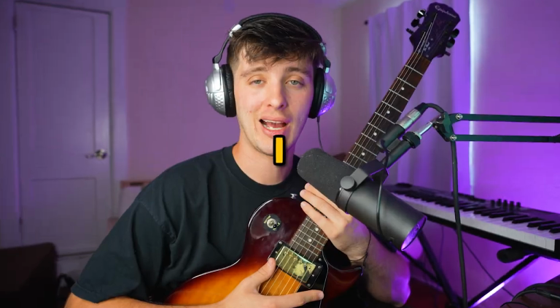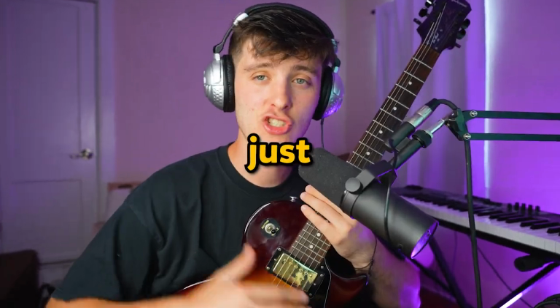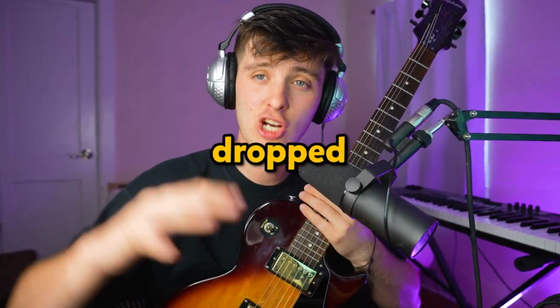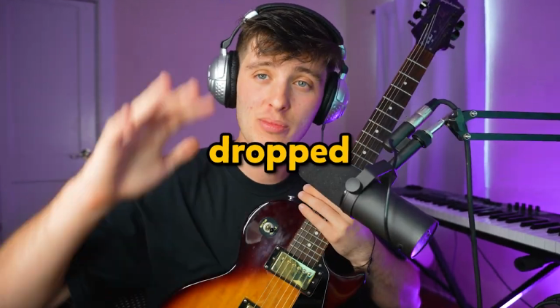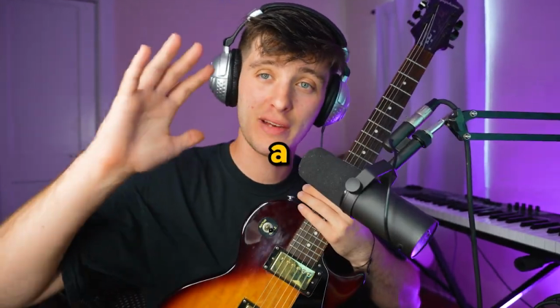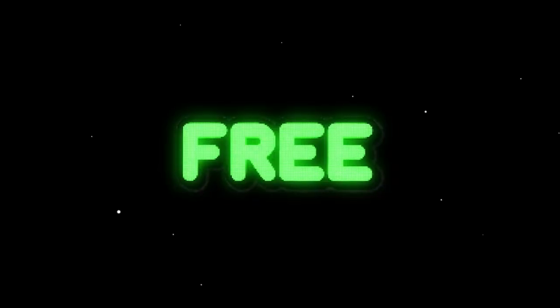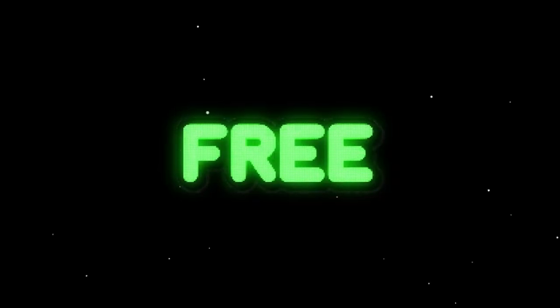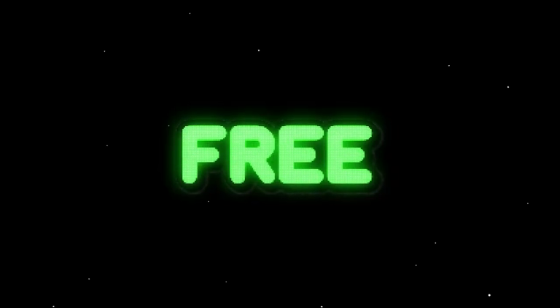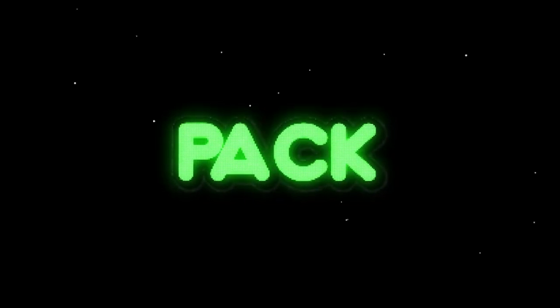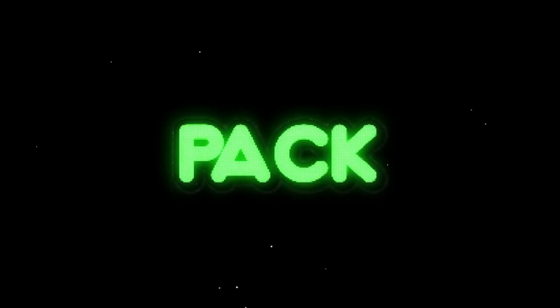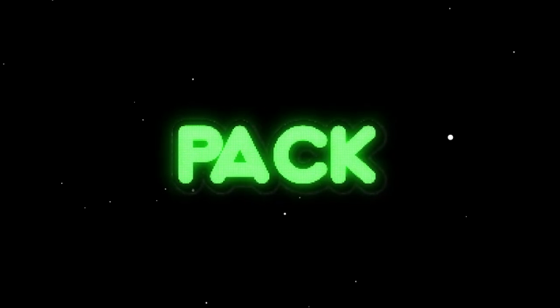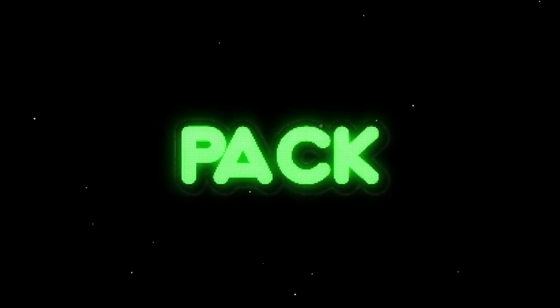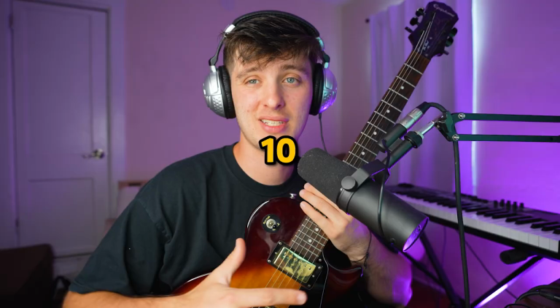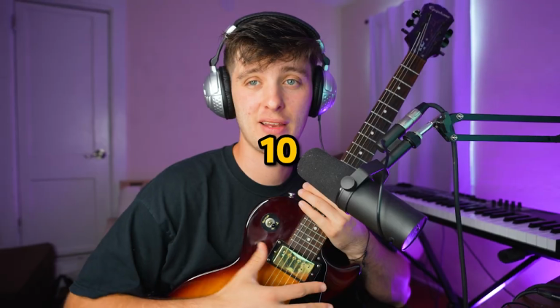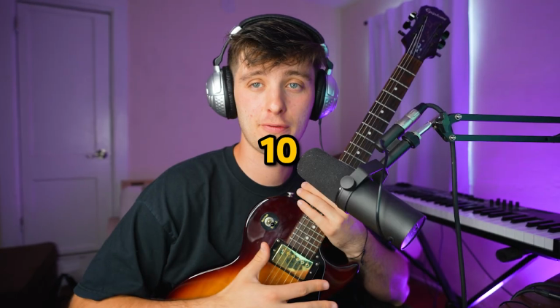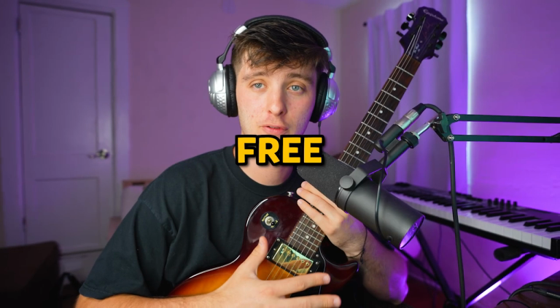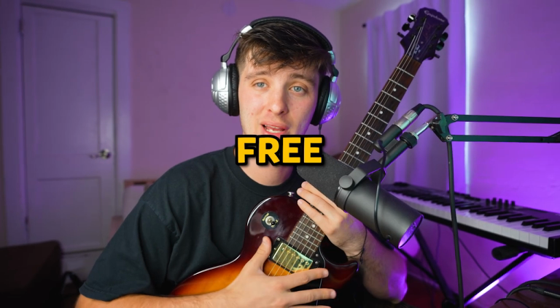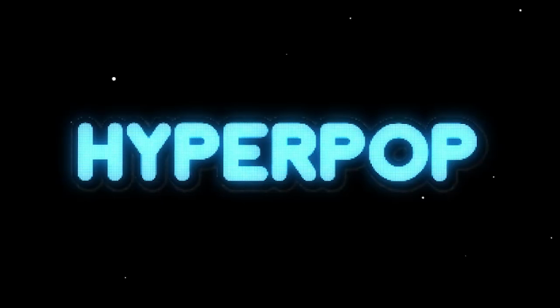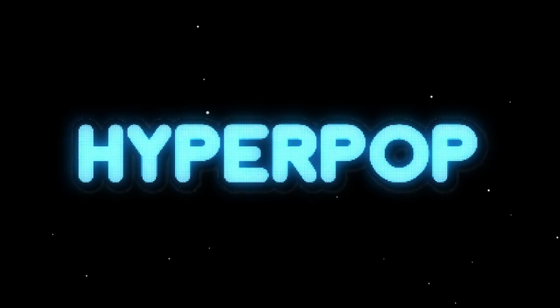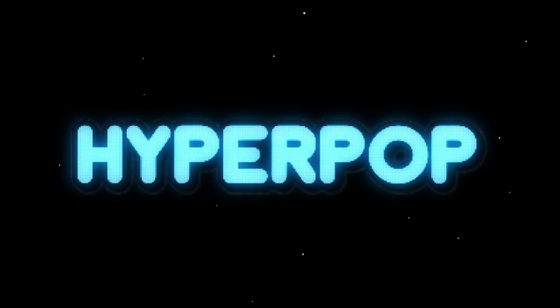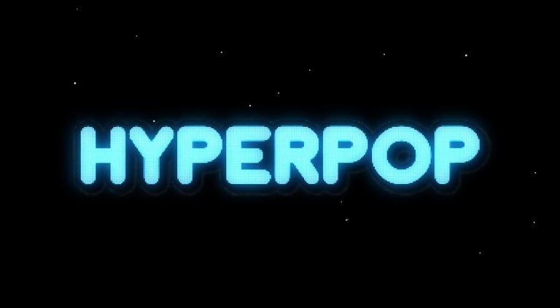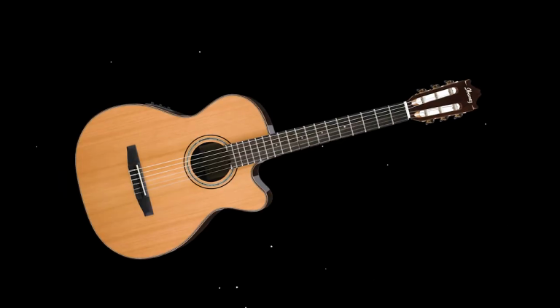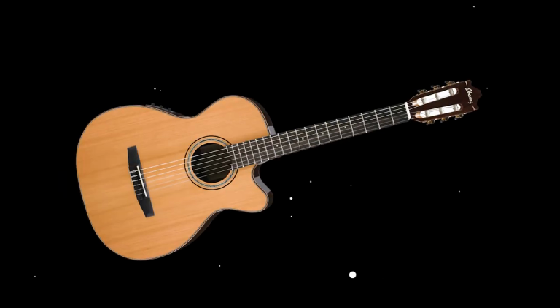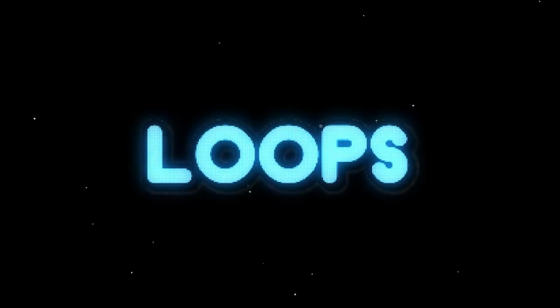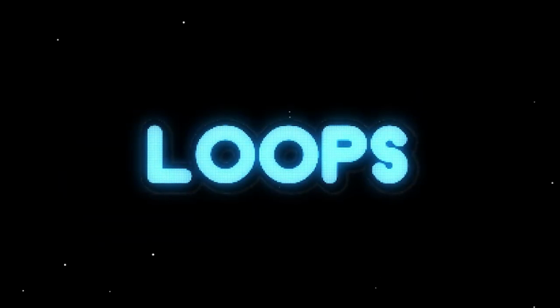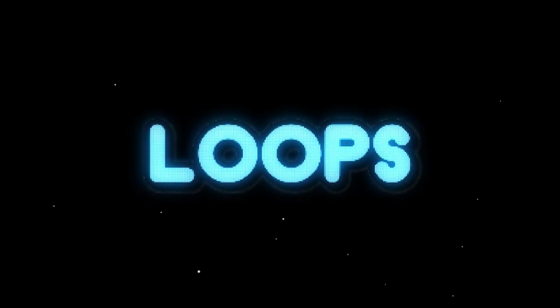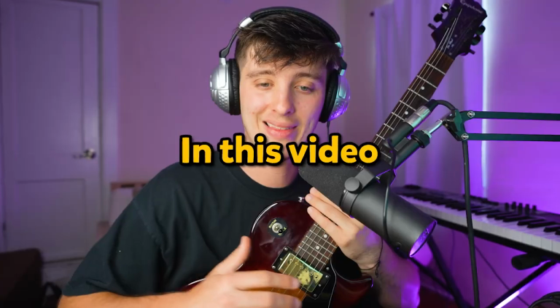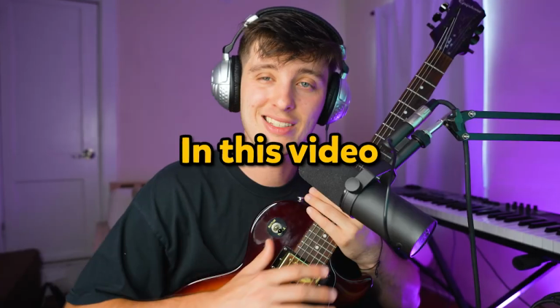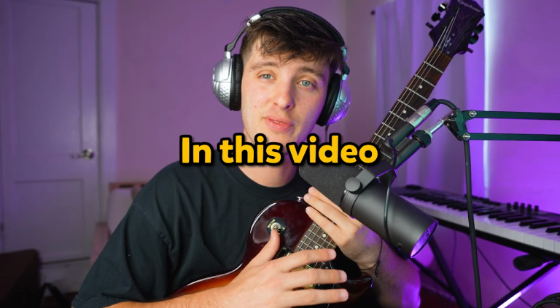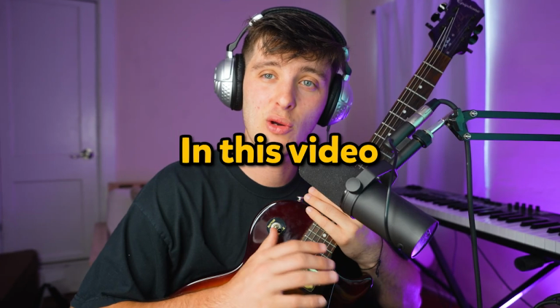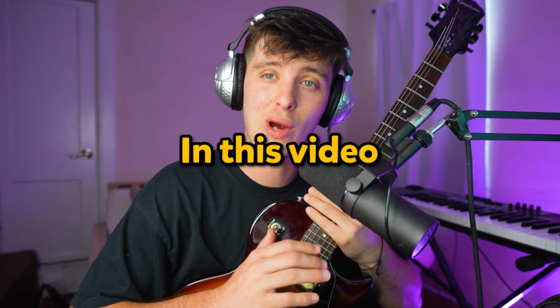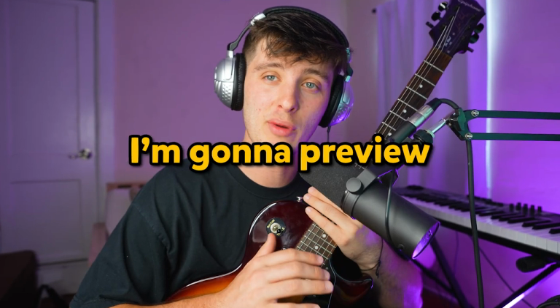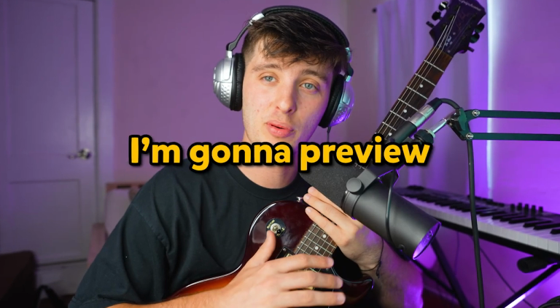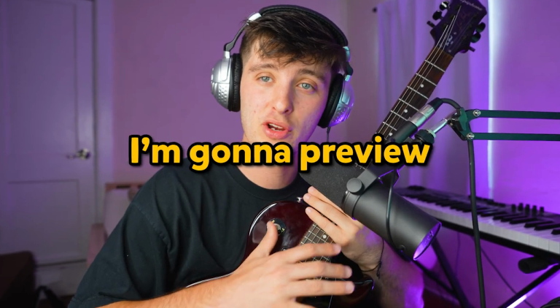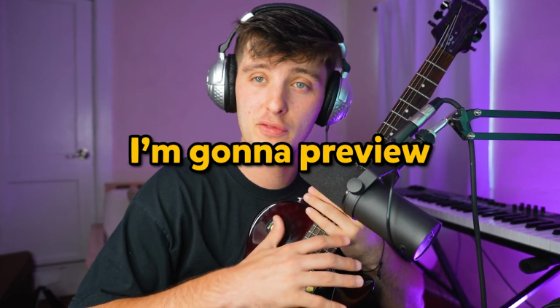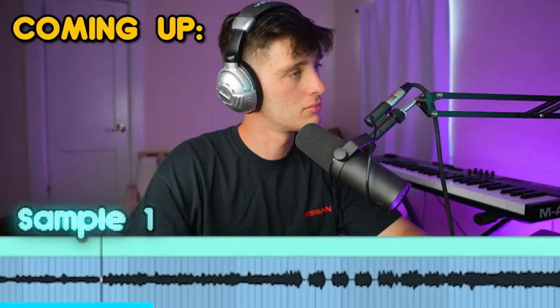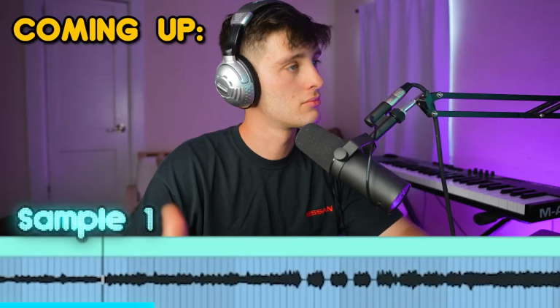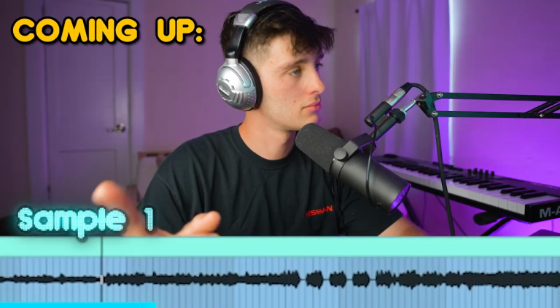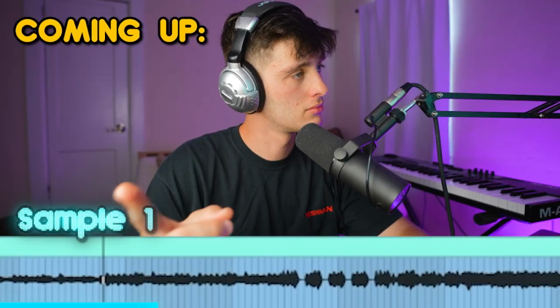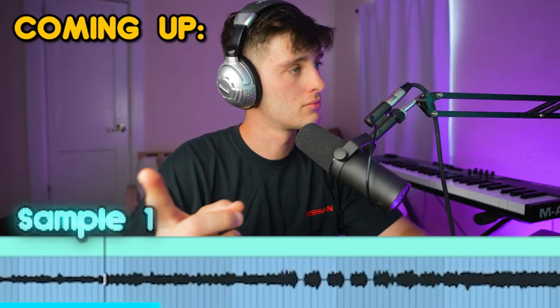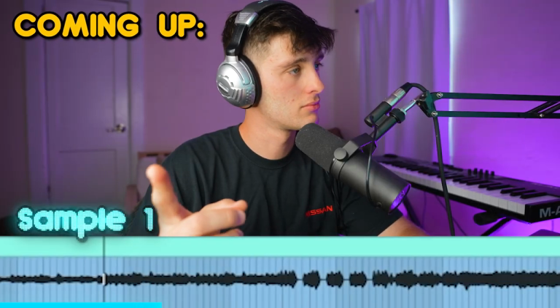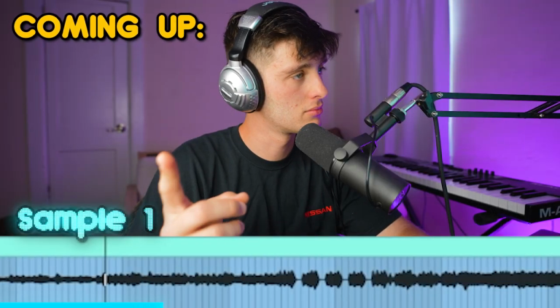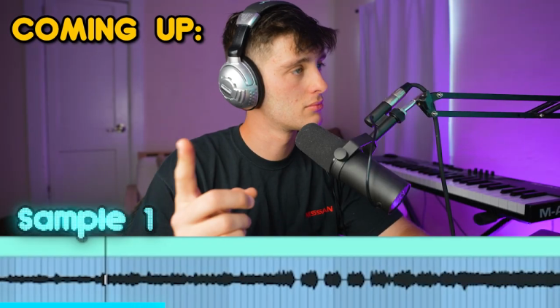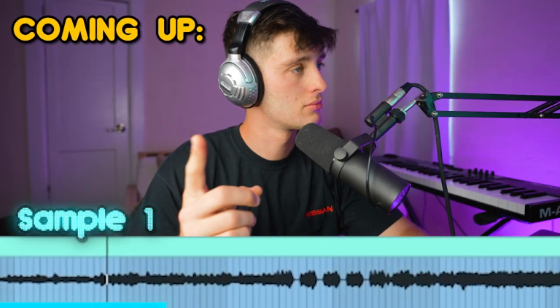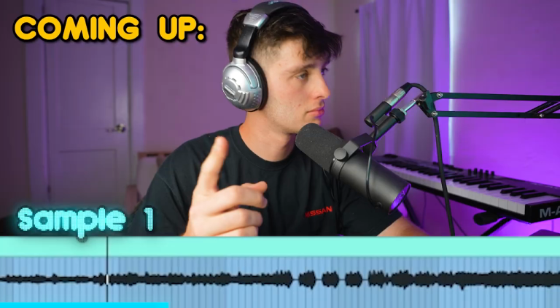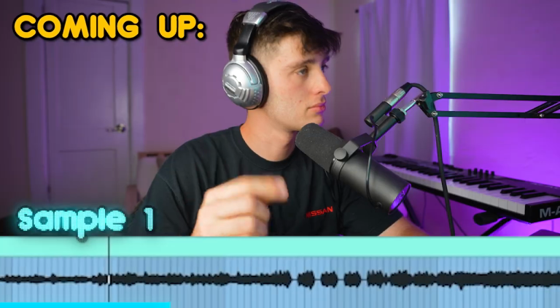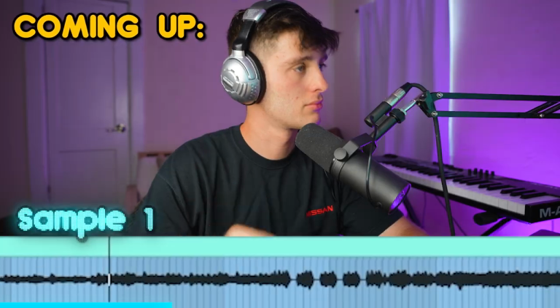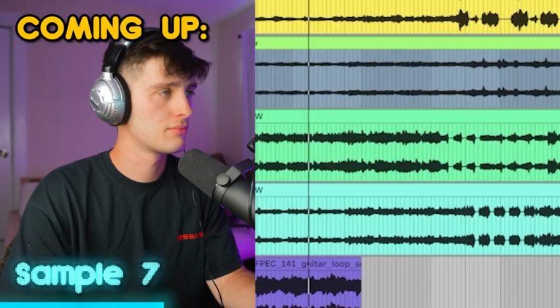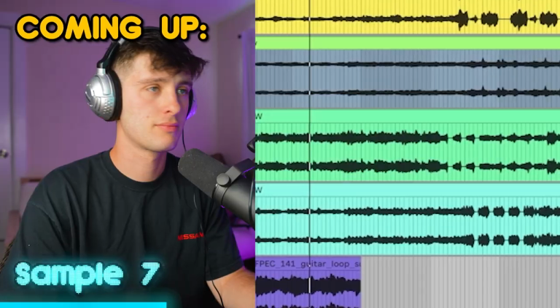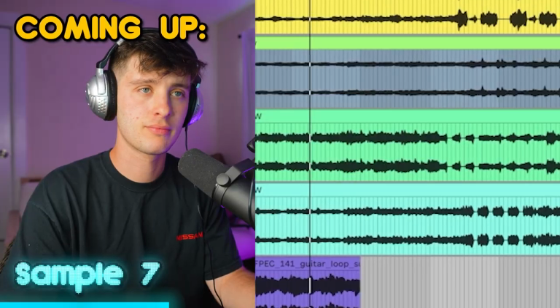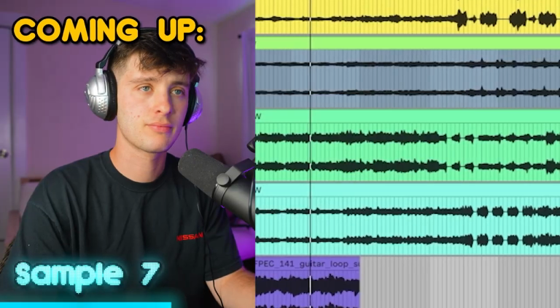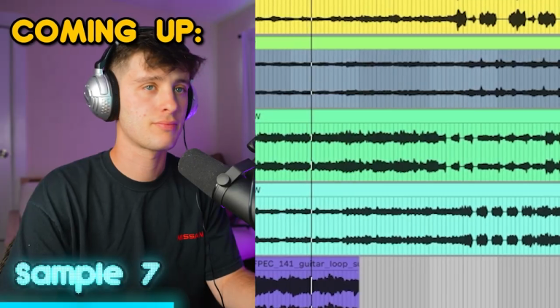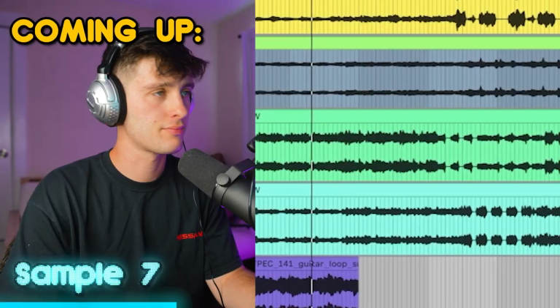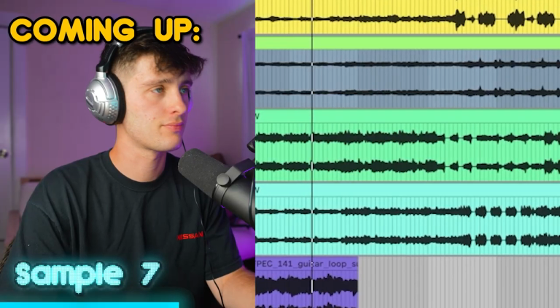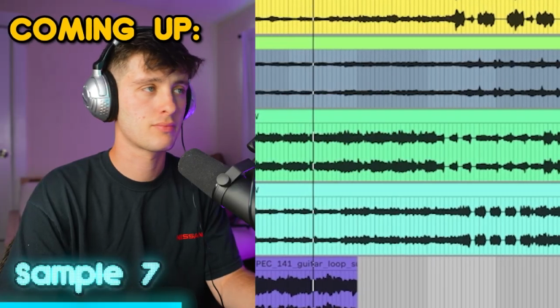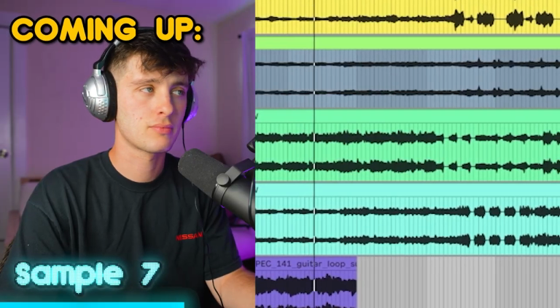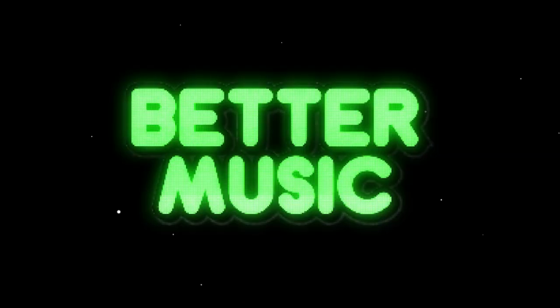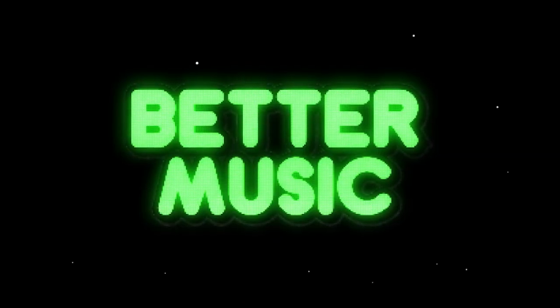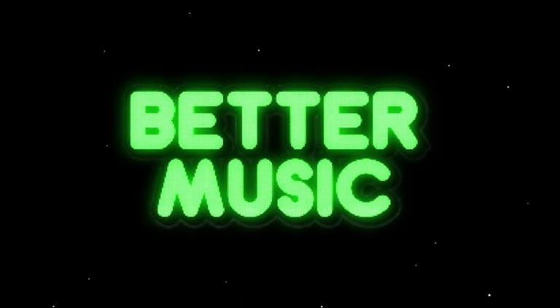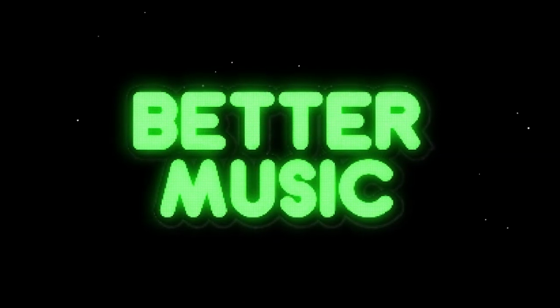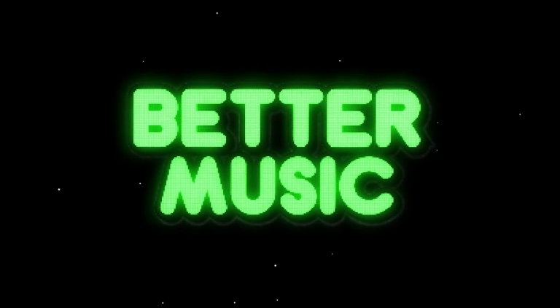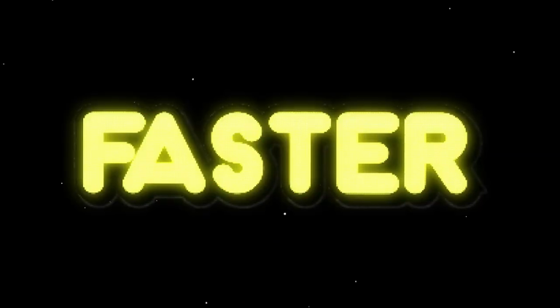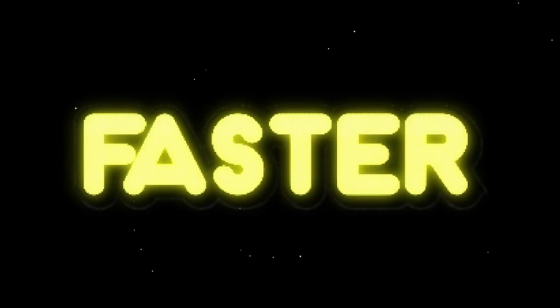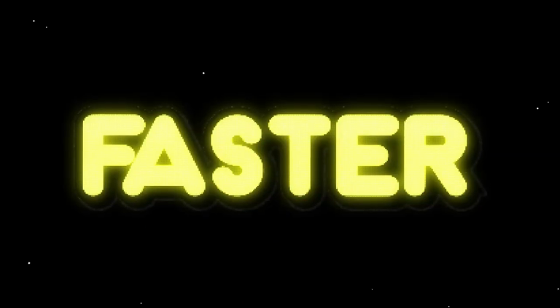I just dropped a free pack of 10 free Hyperpop guitar loops. In this video, I'm going to preview all of them for you and show you how you can use them to make better music faster.